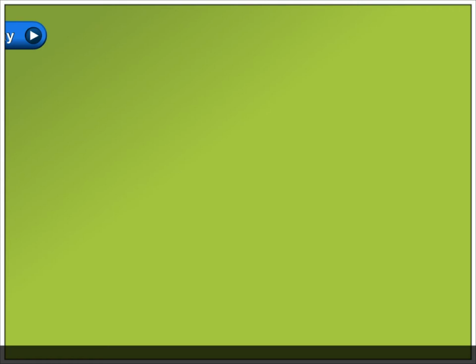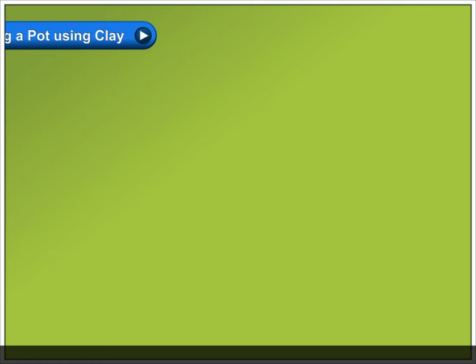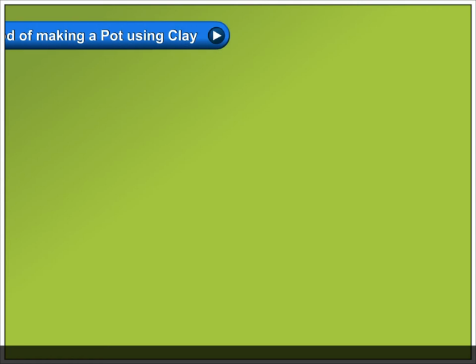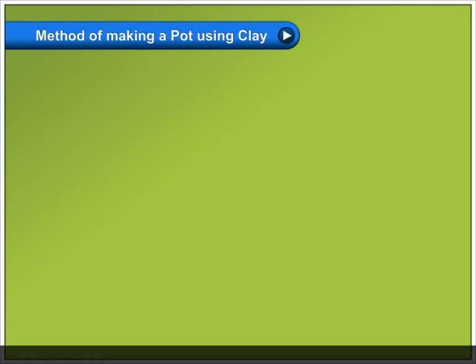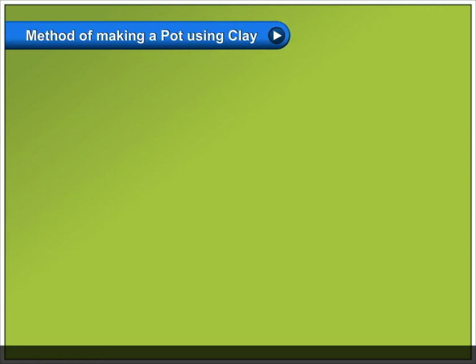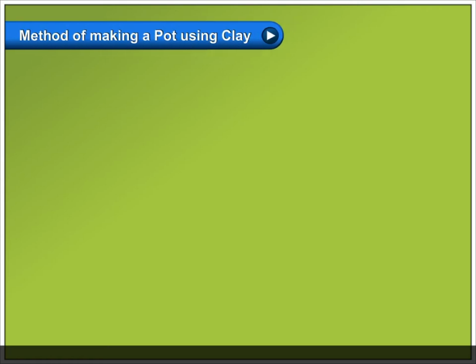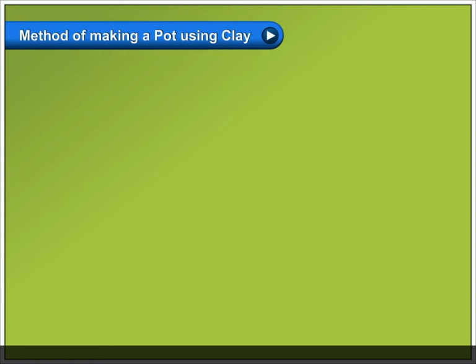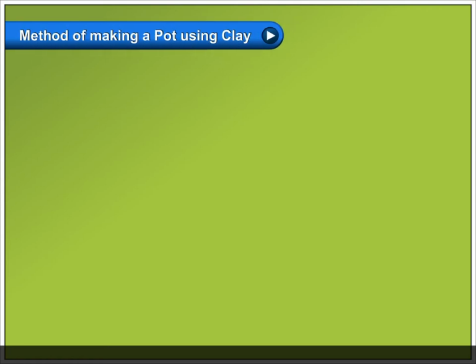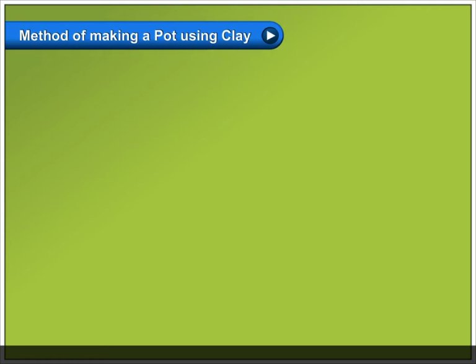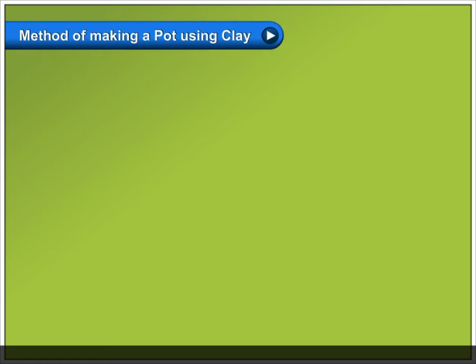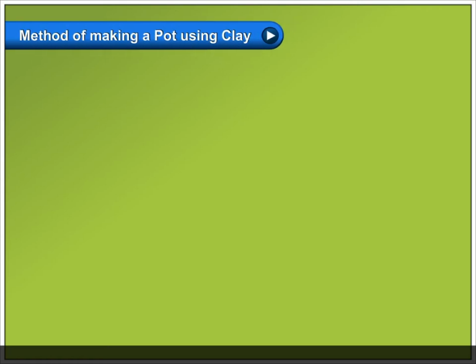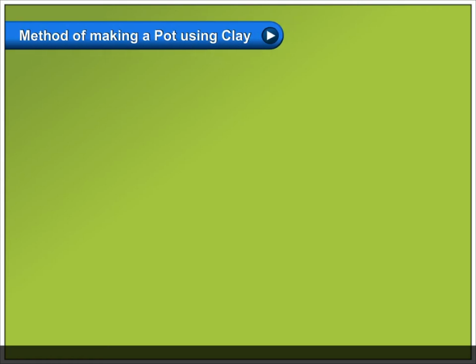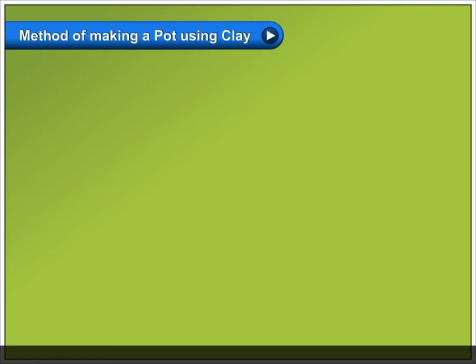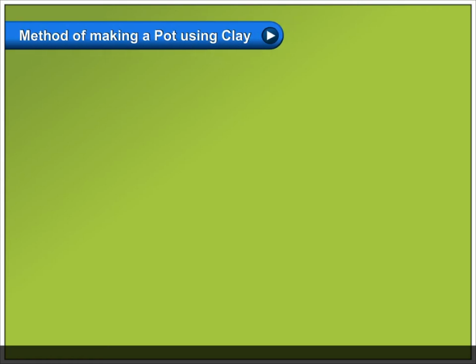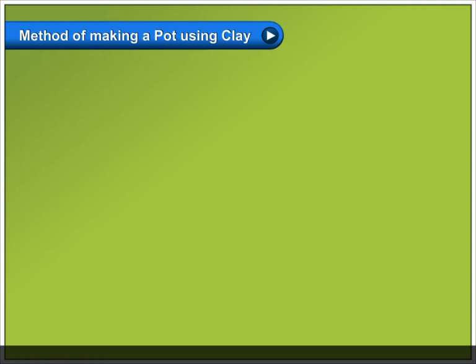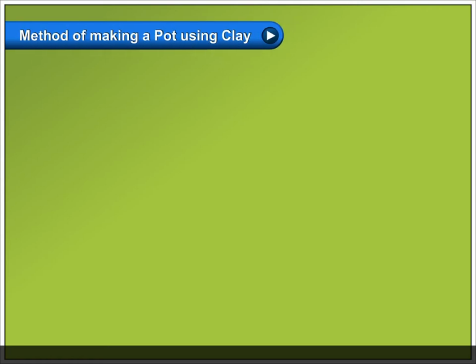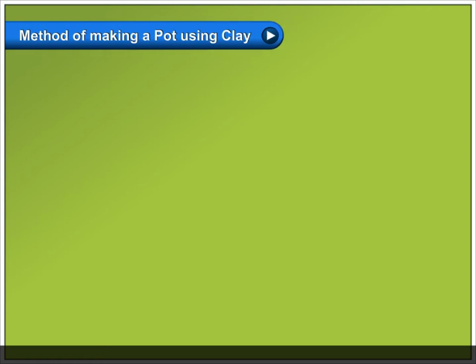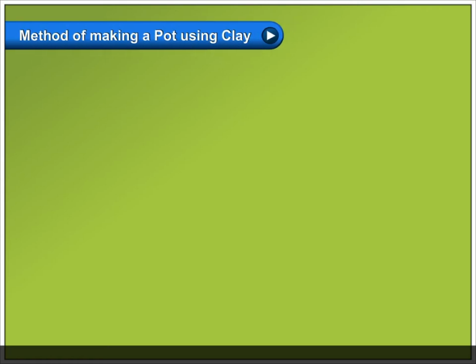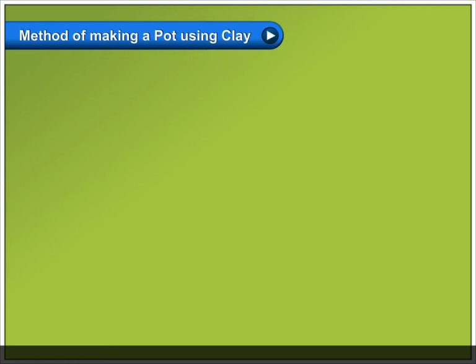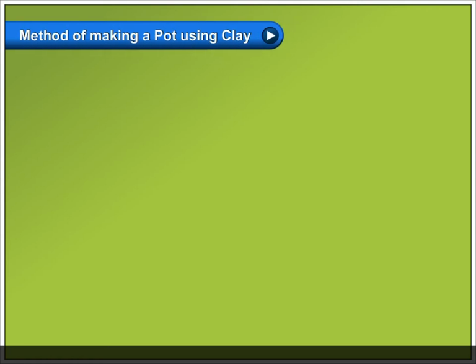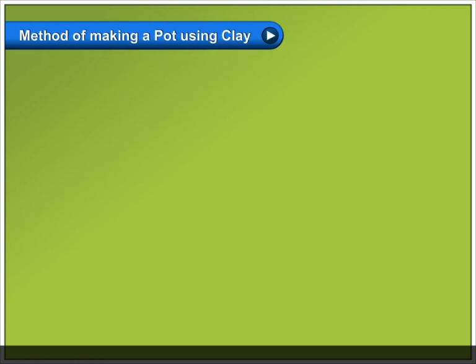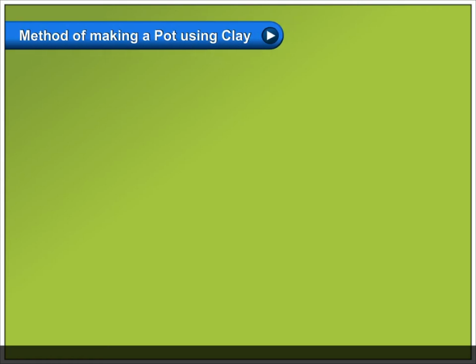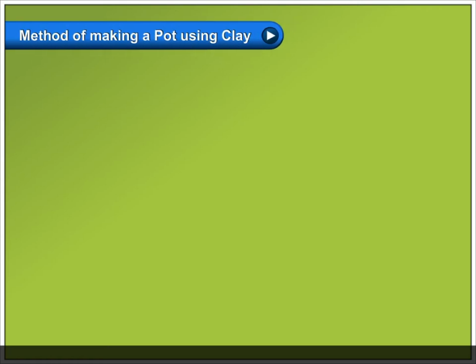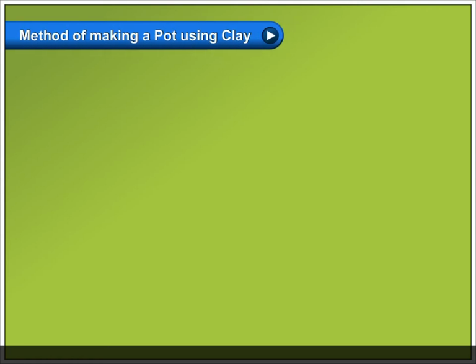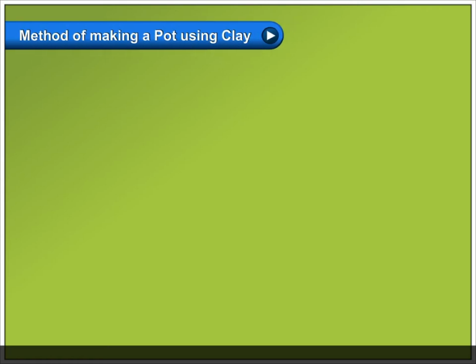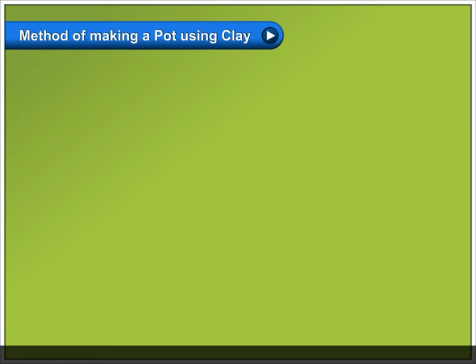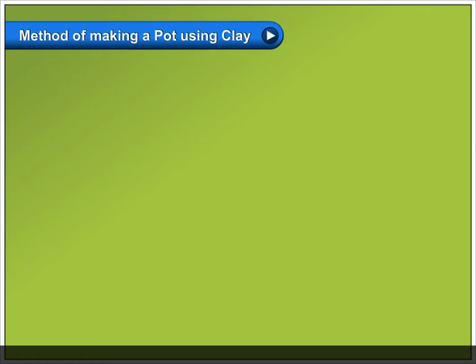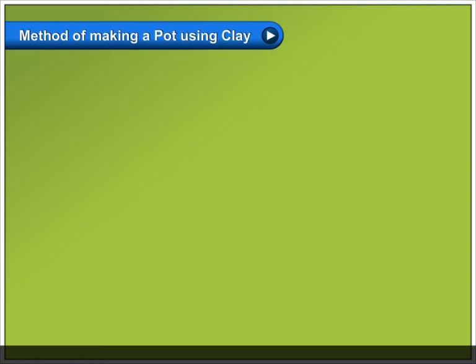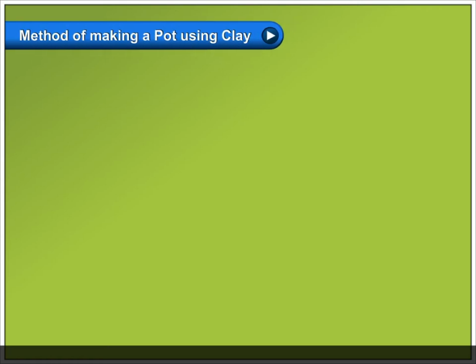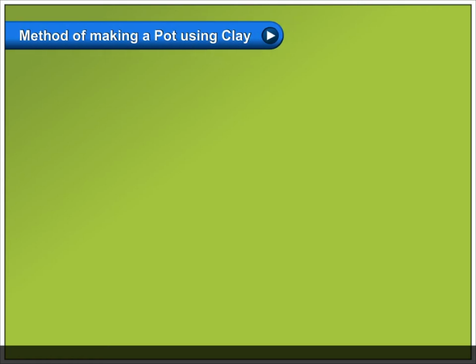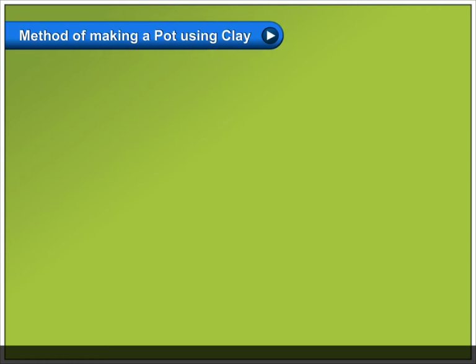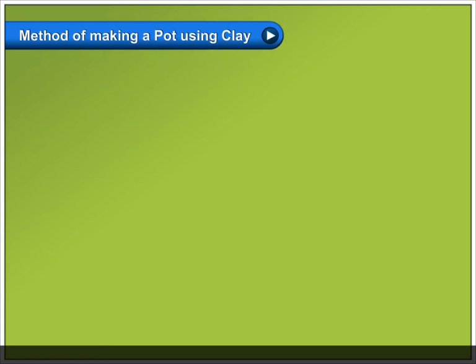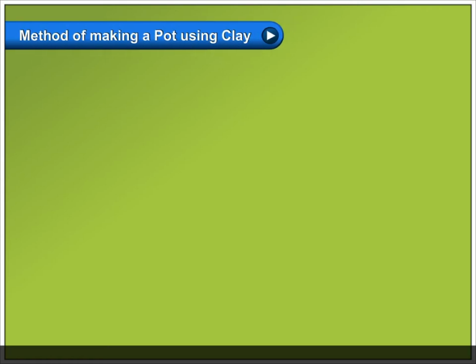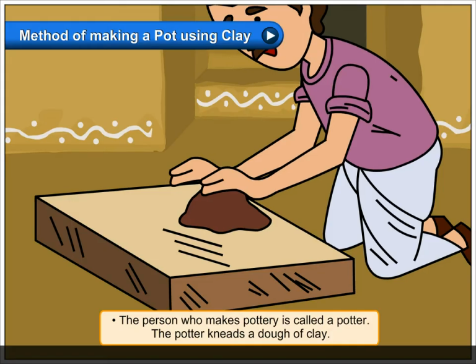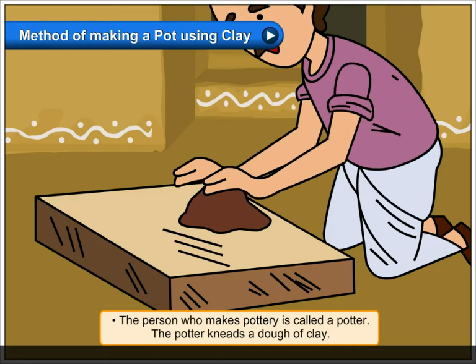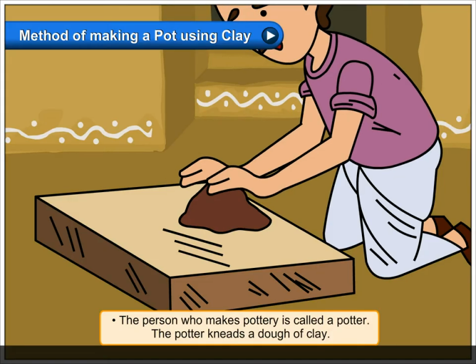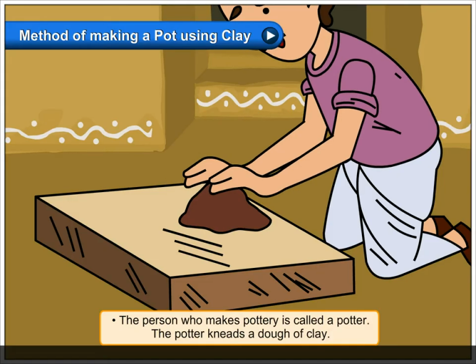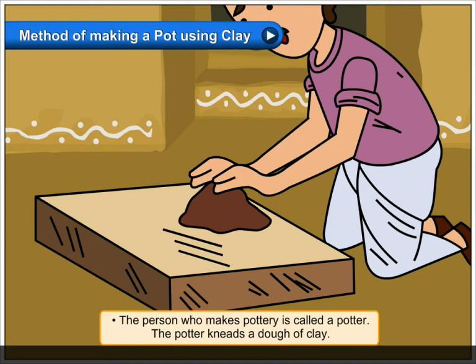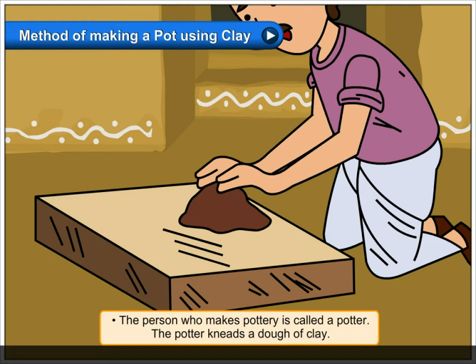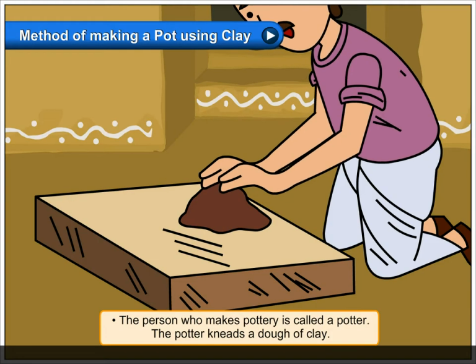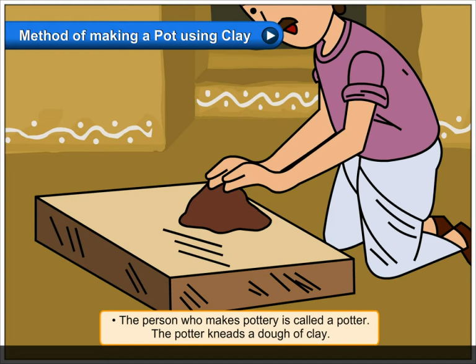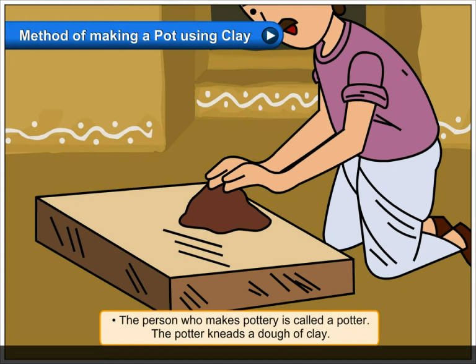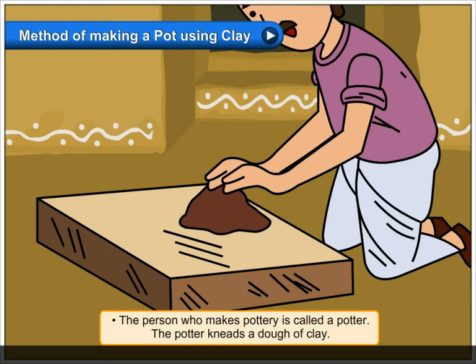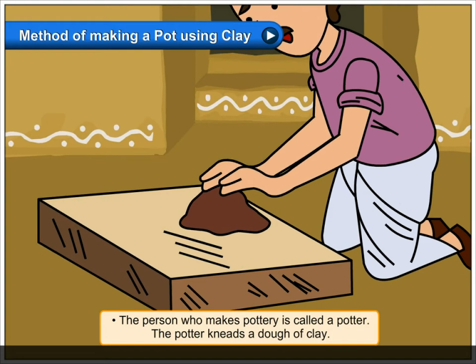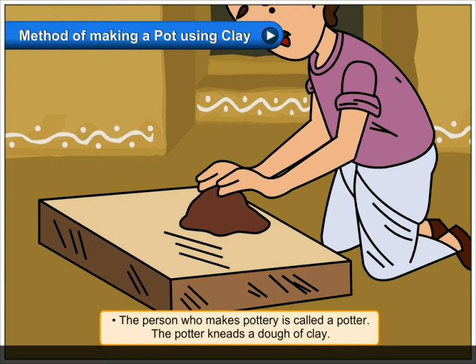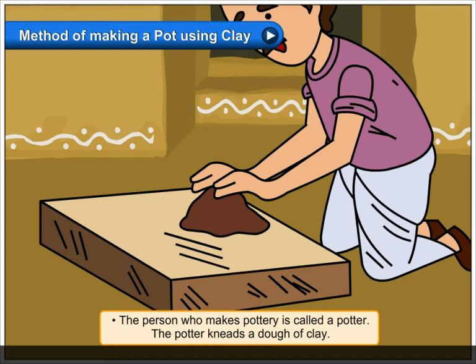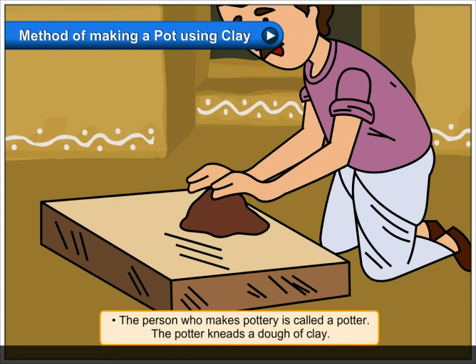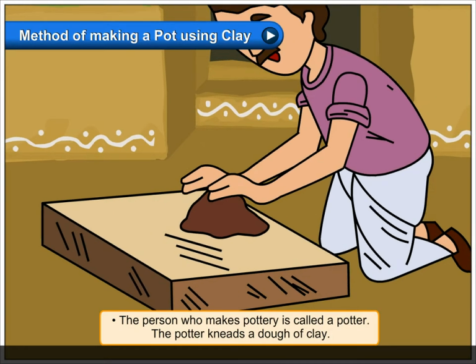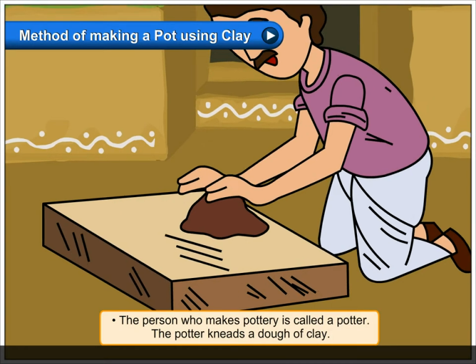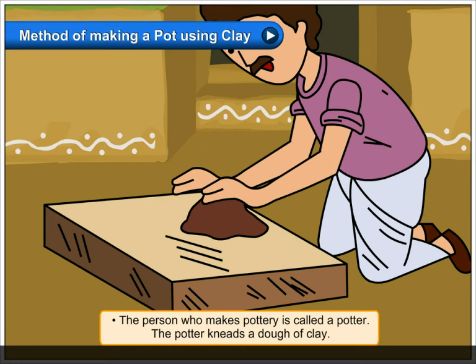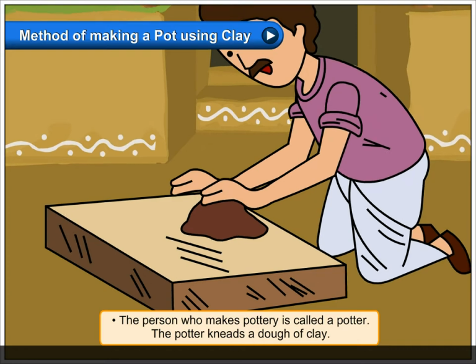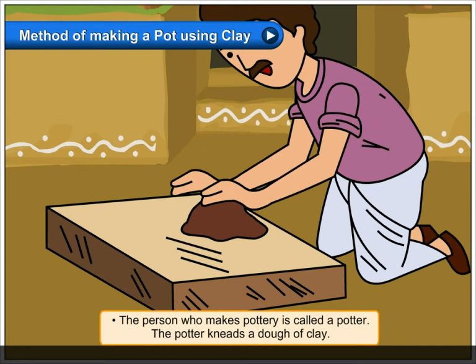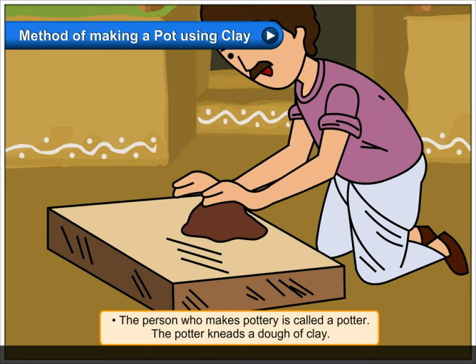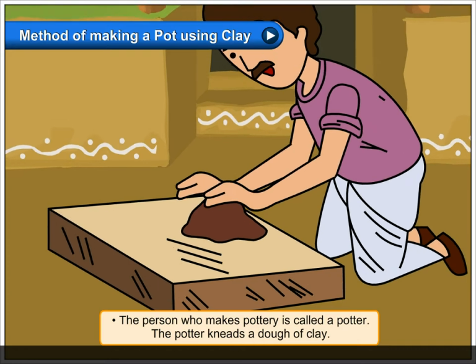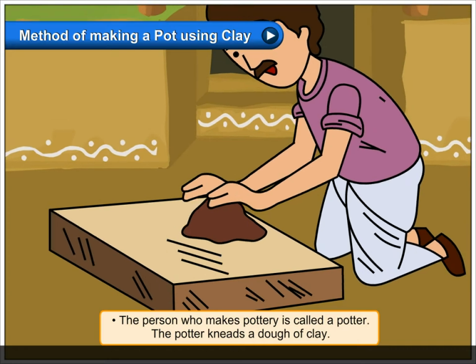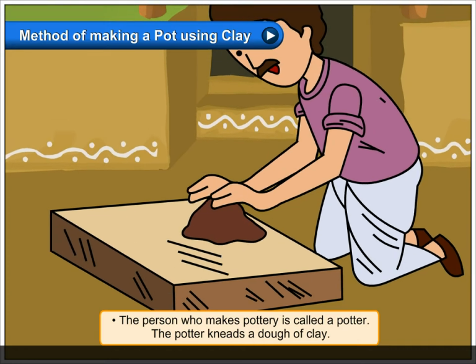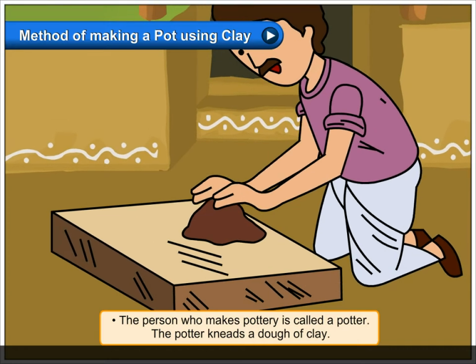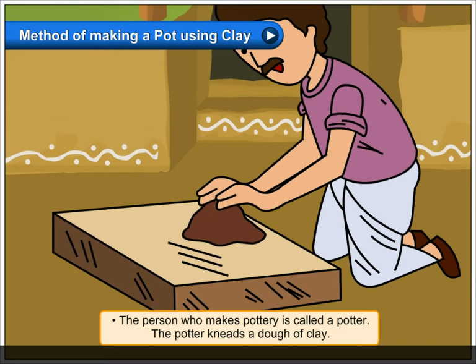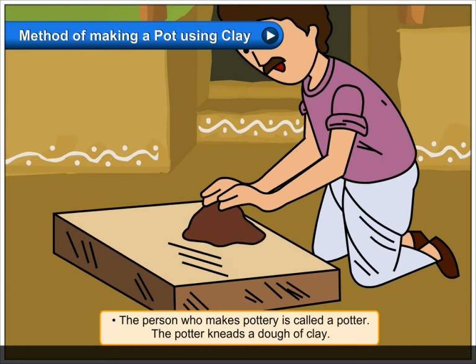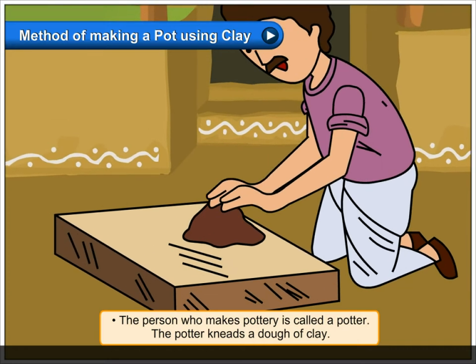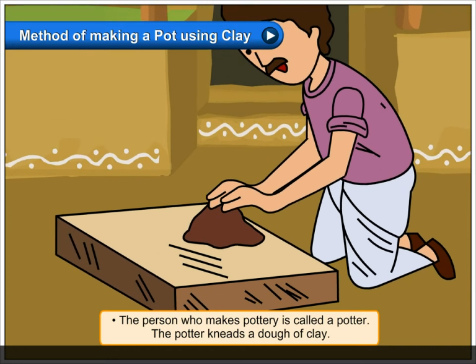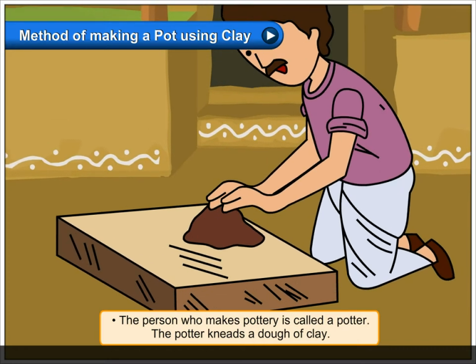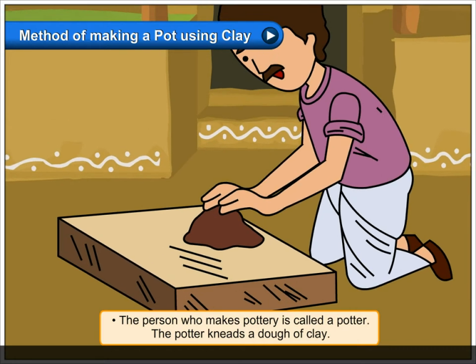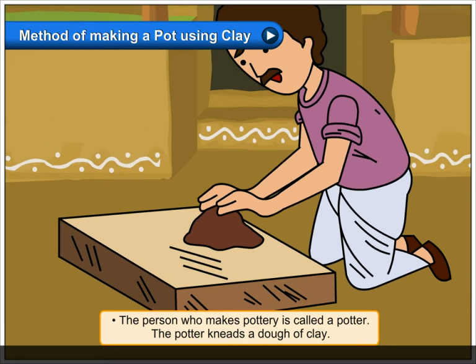Method of making a pot using clay. The person who makes pottery is called a potter.